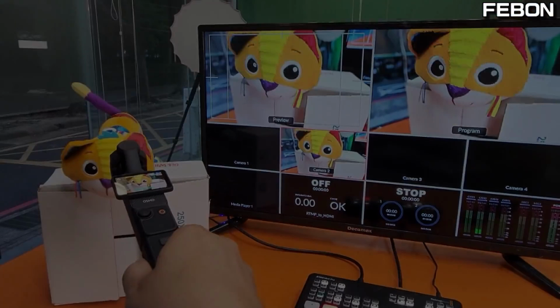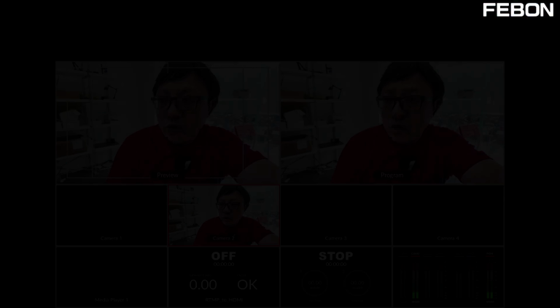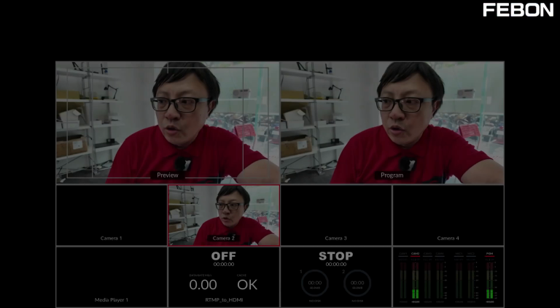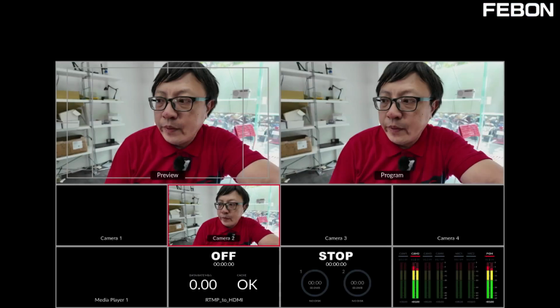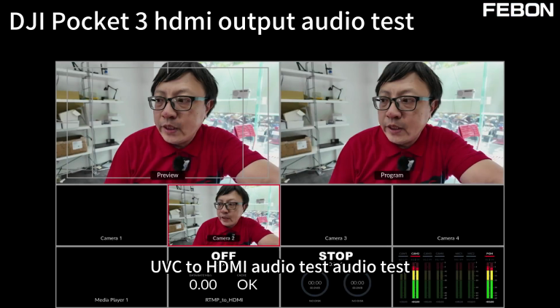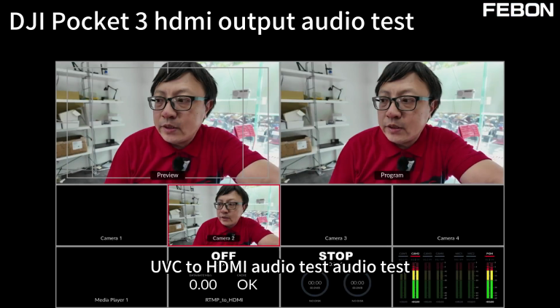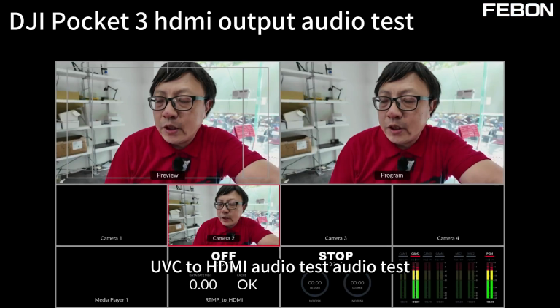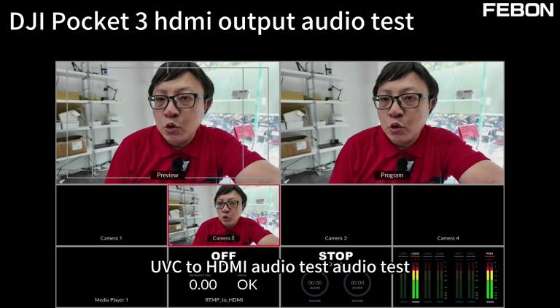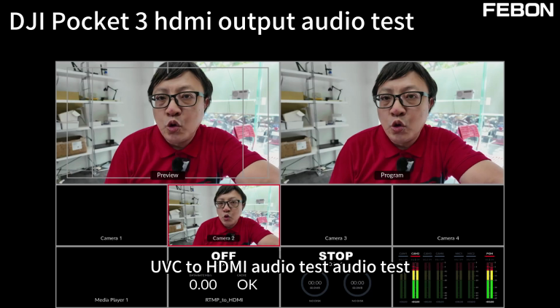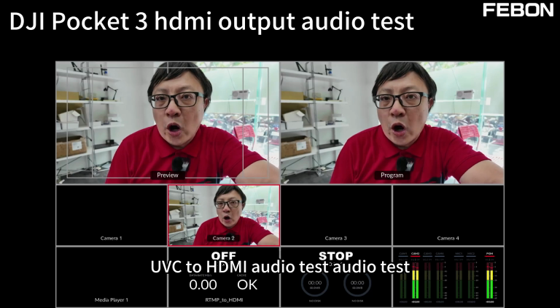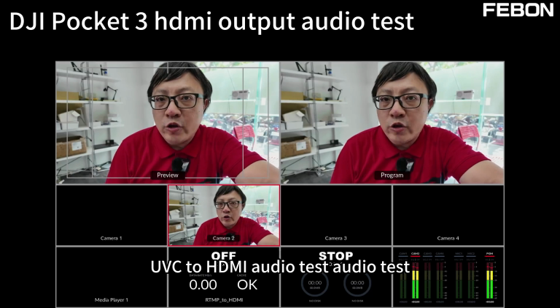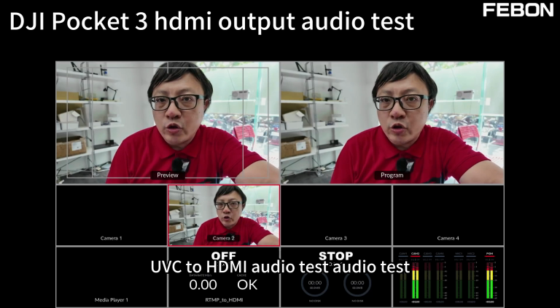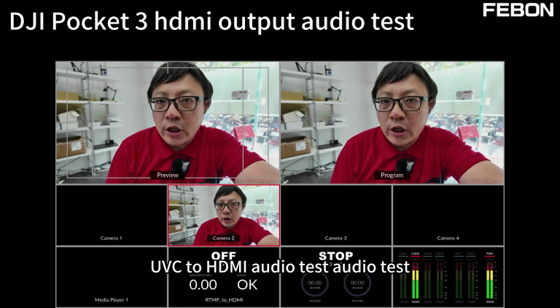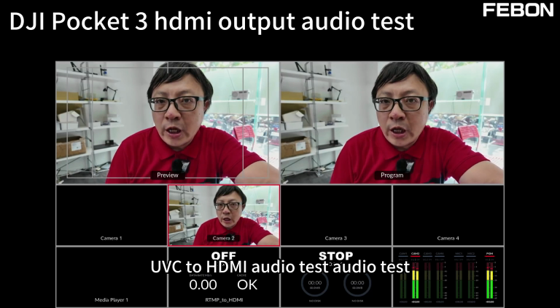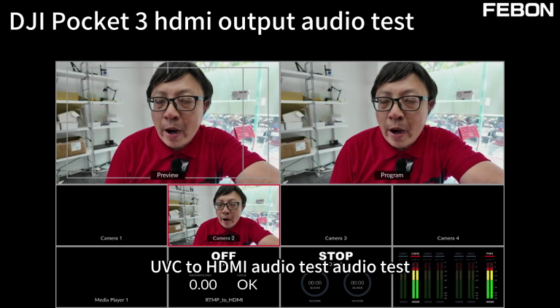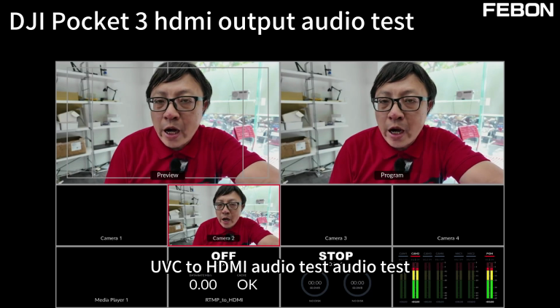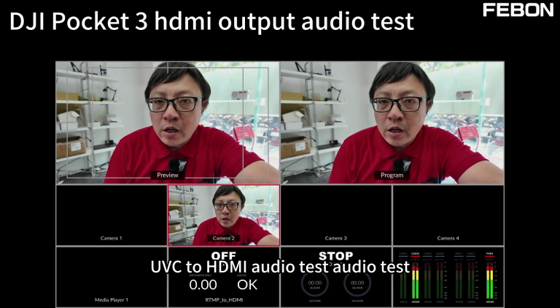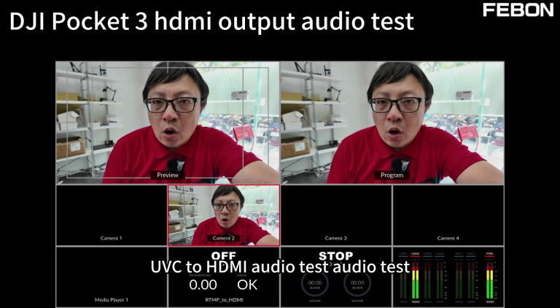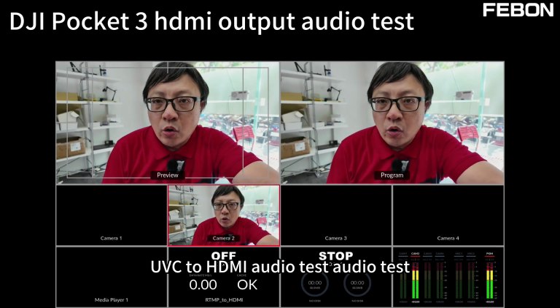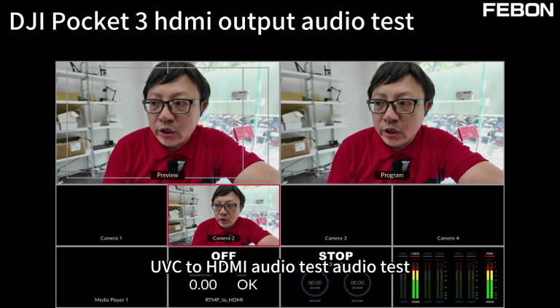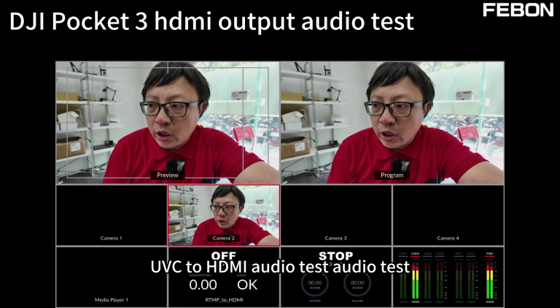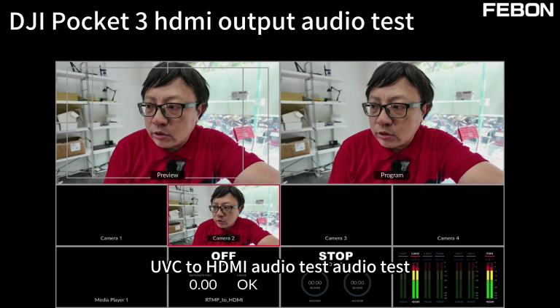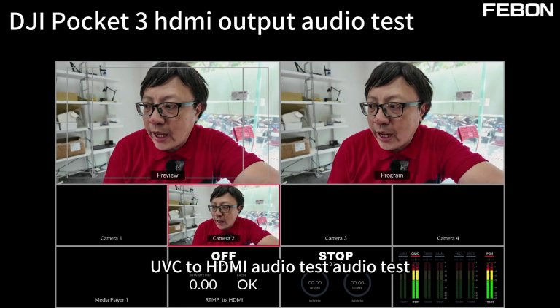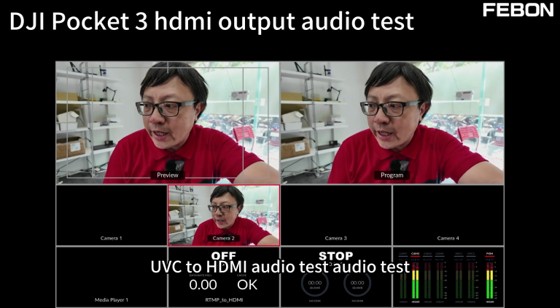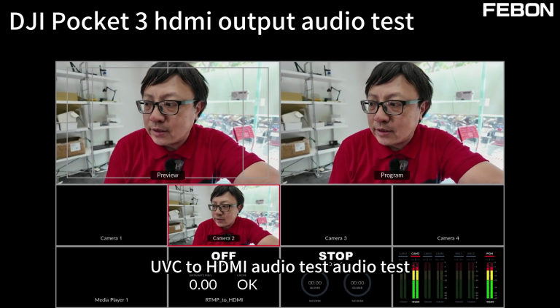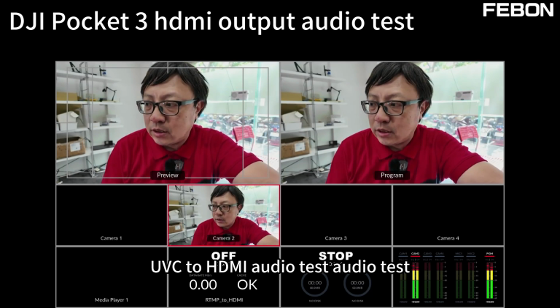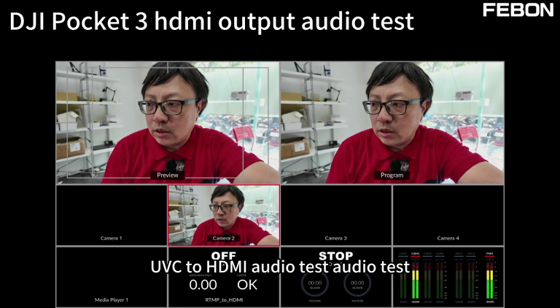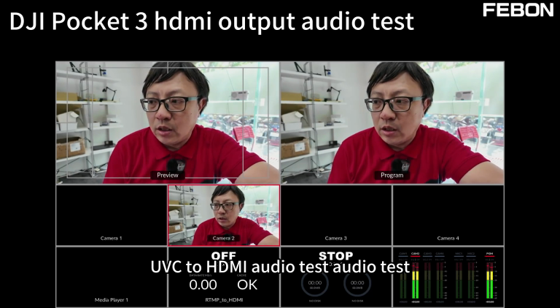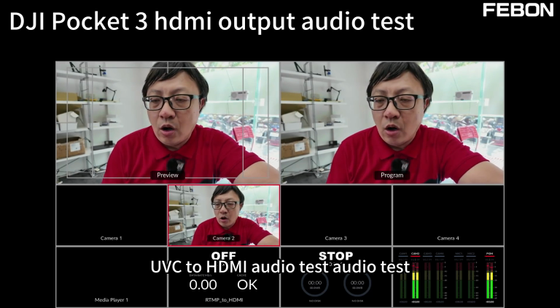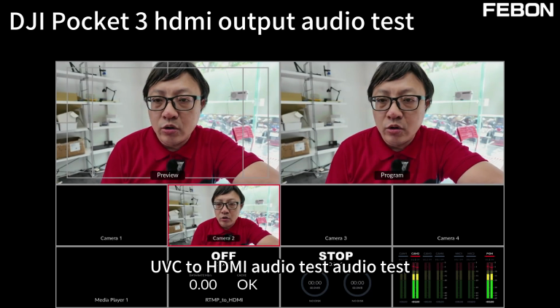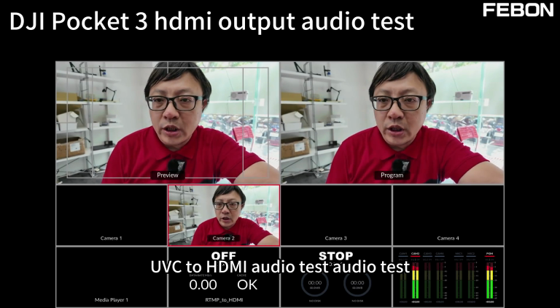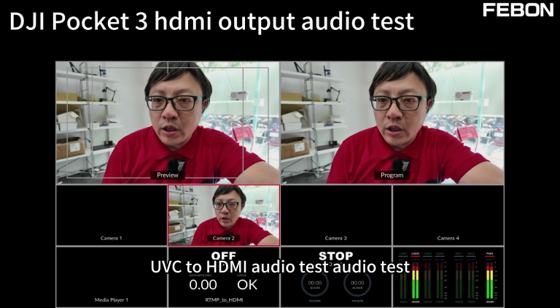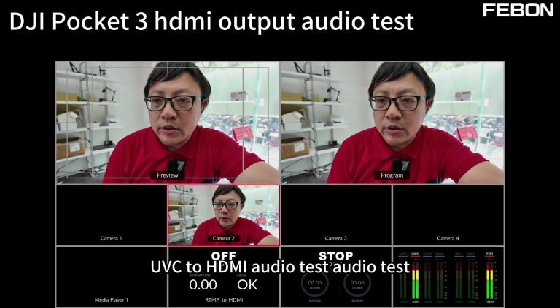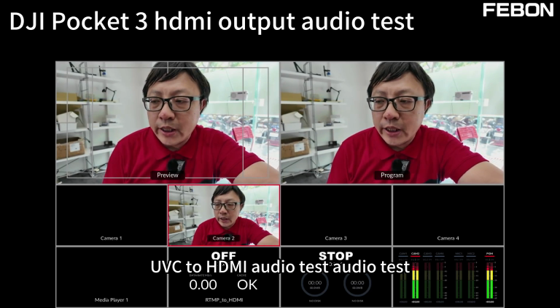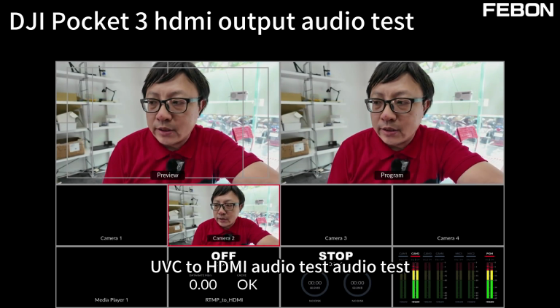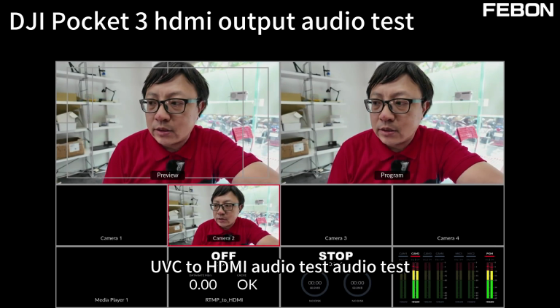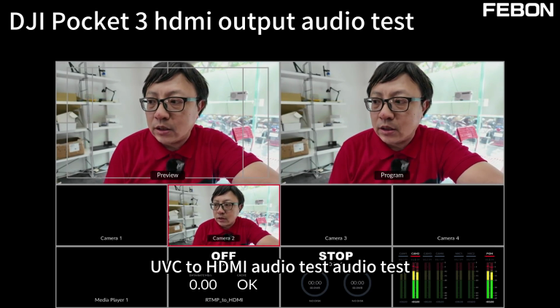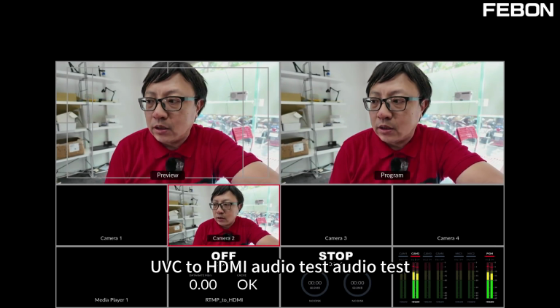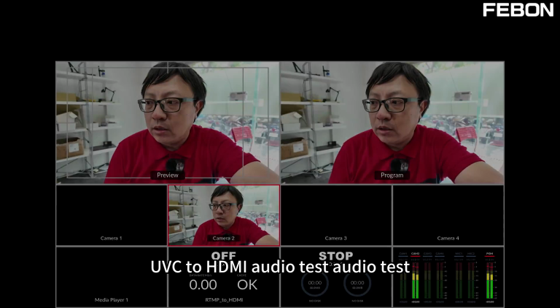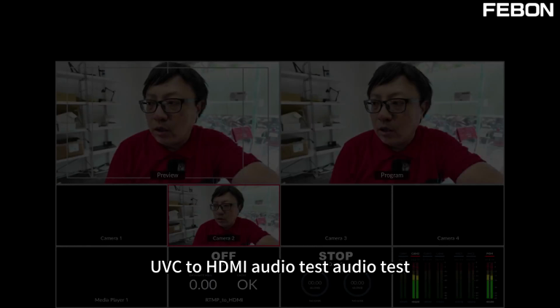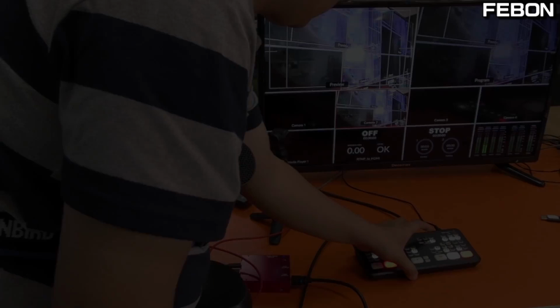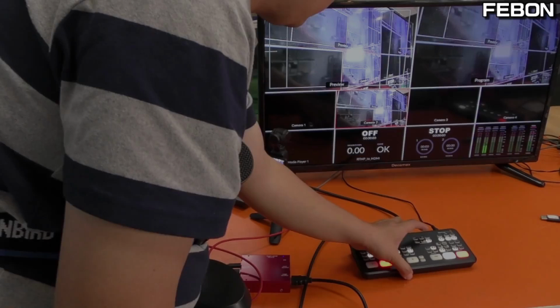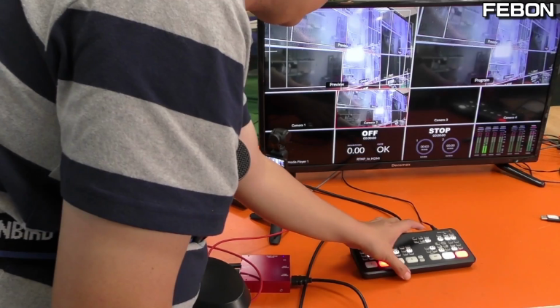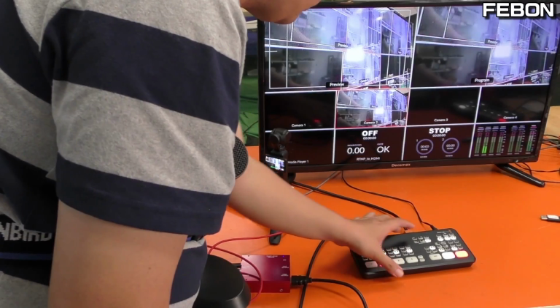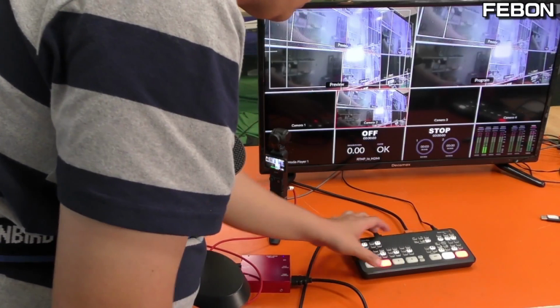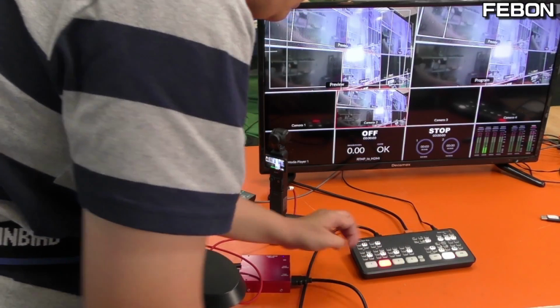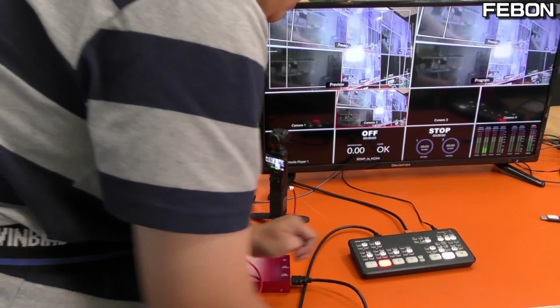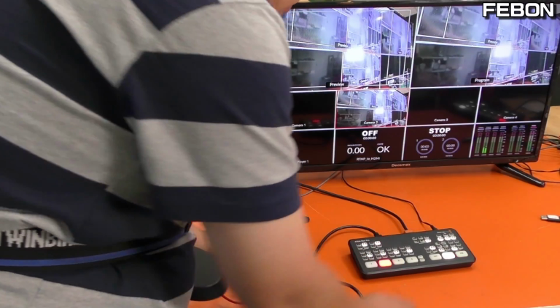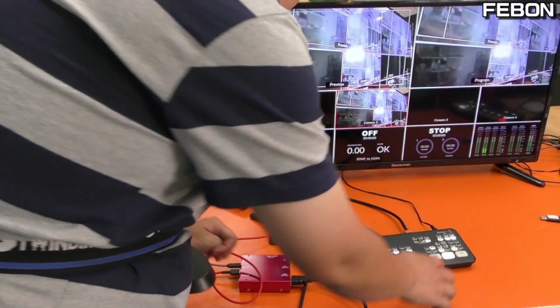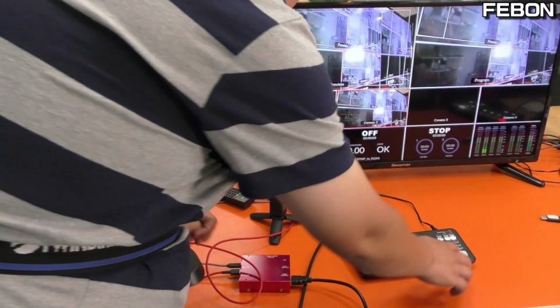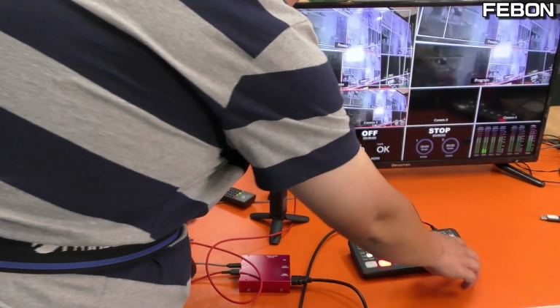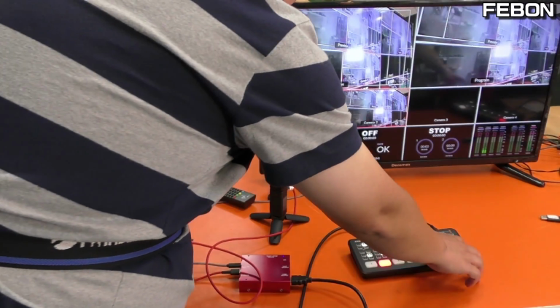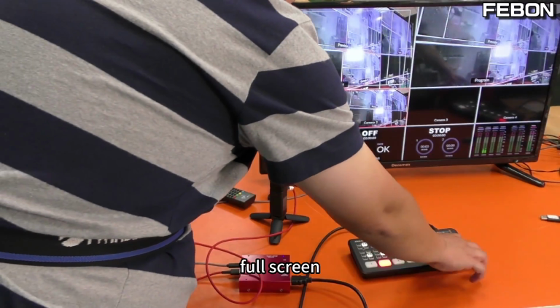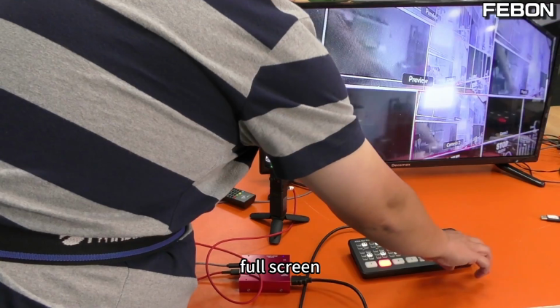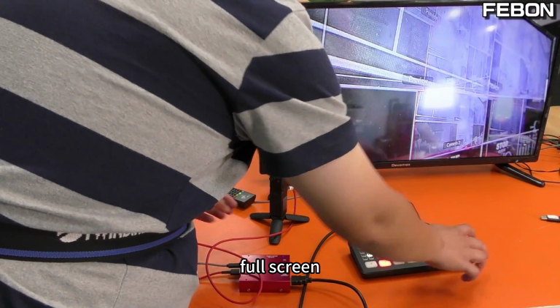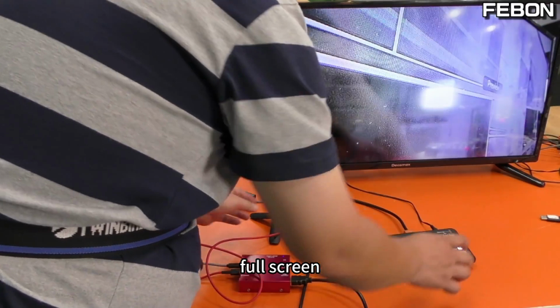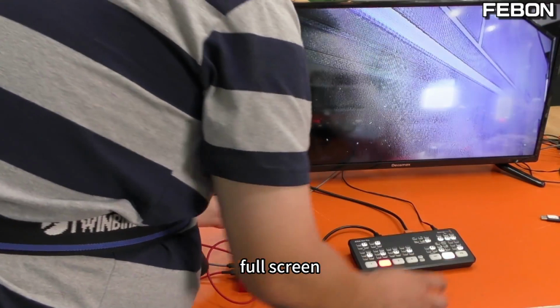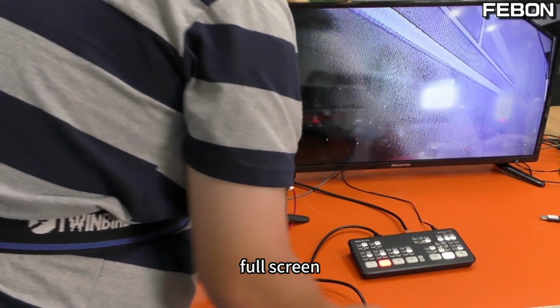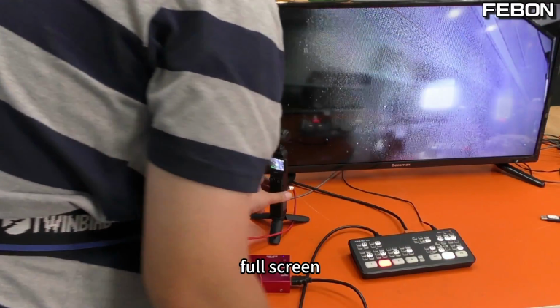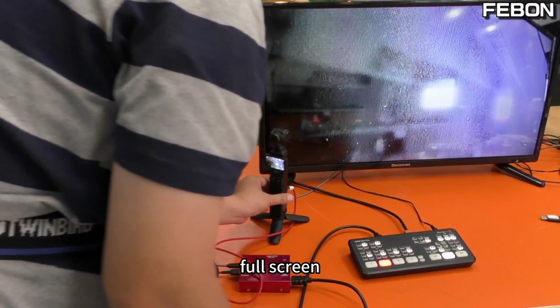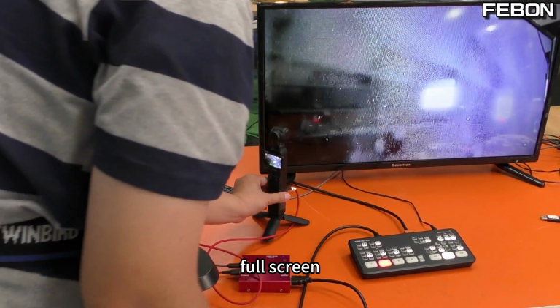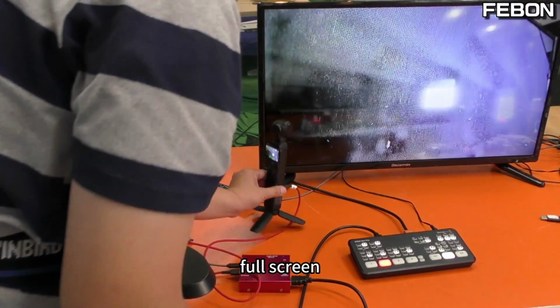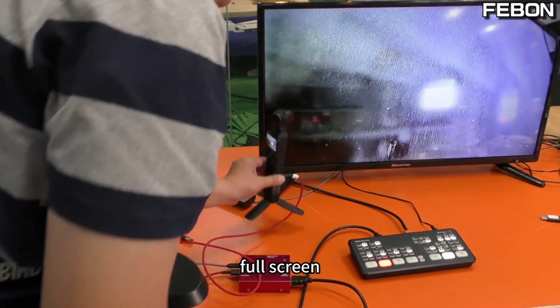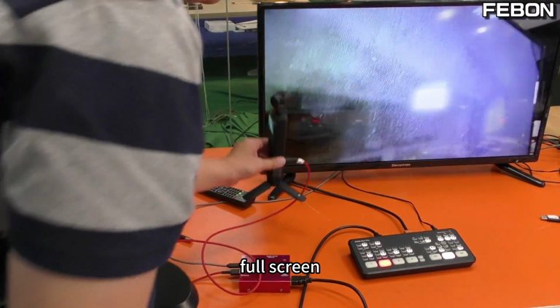UVC to HDMI audio test — both screens are now displaying correctly.